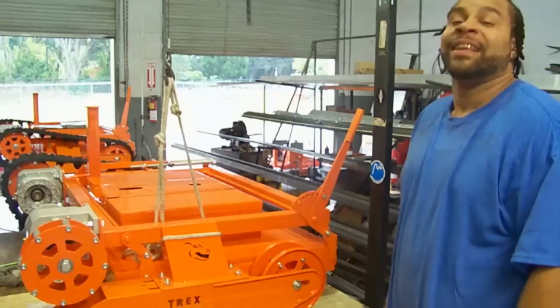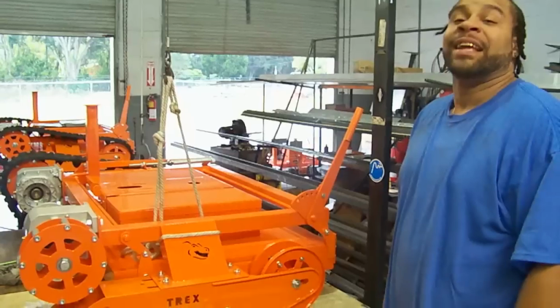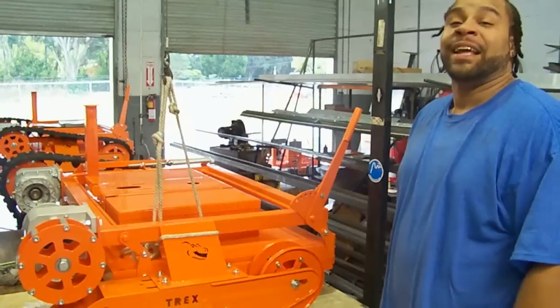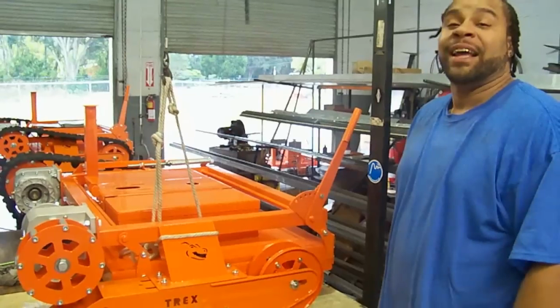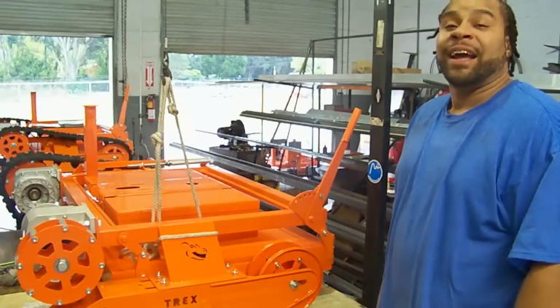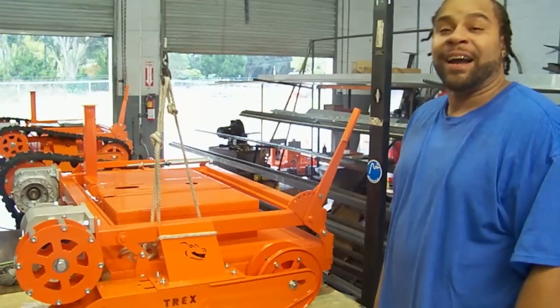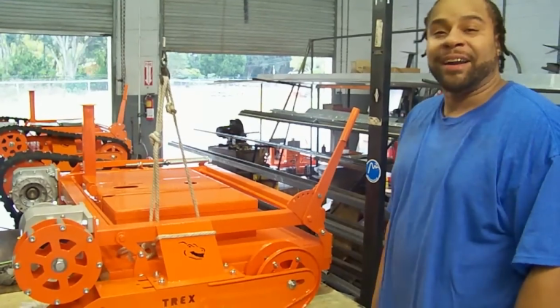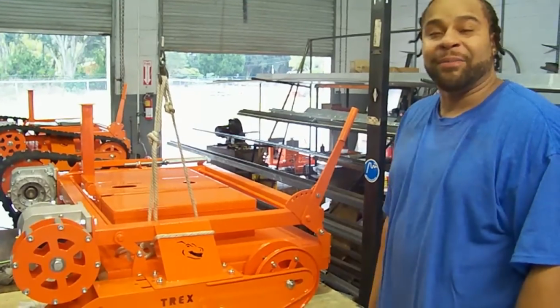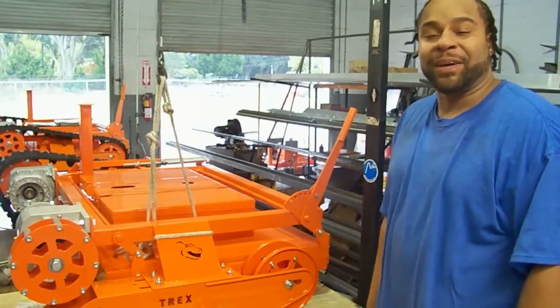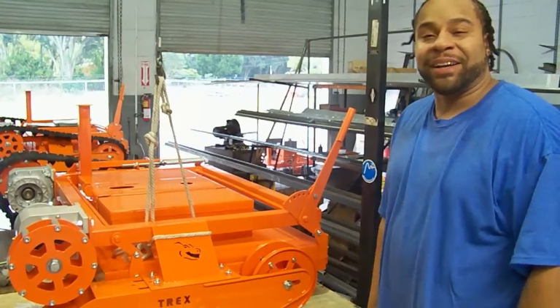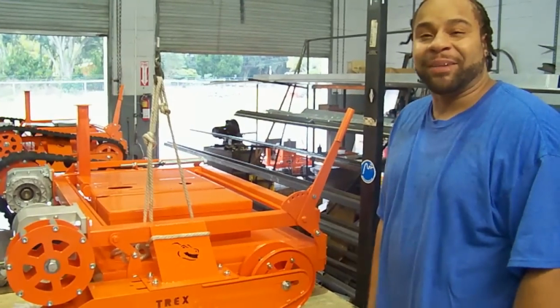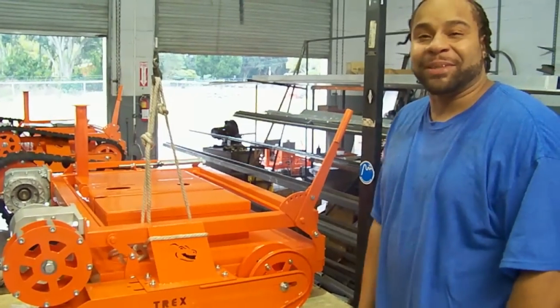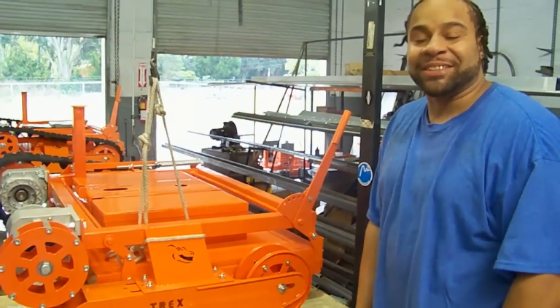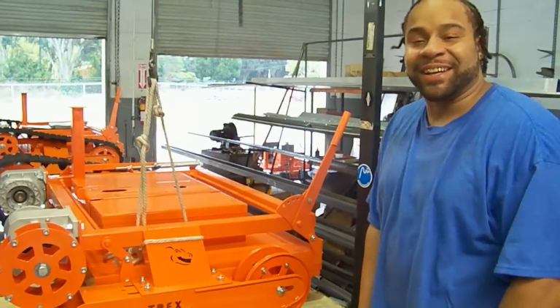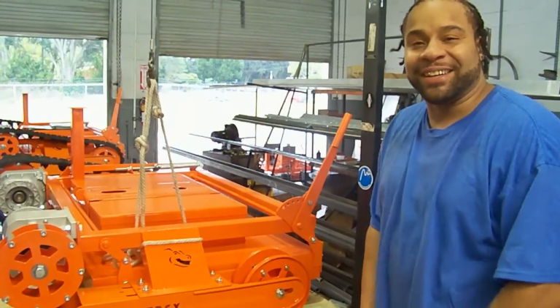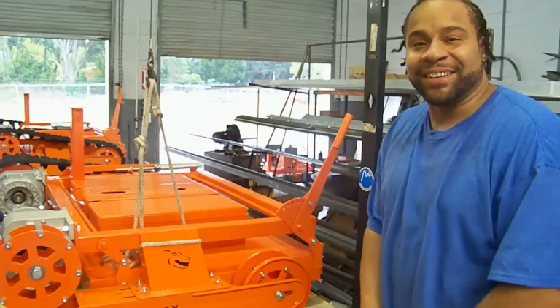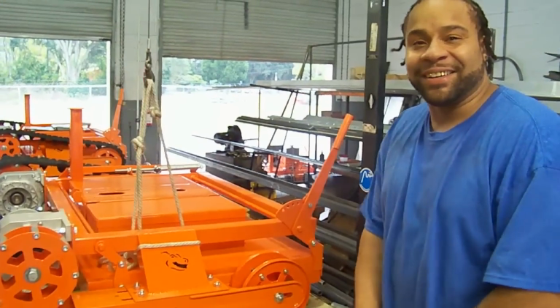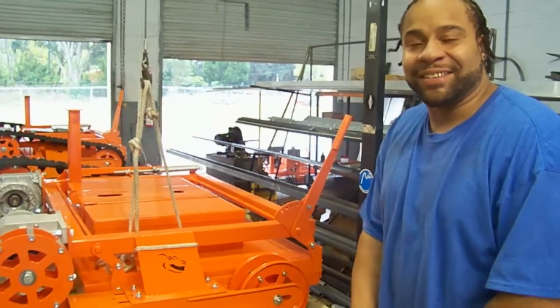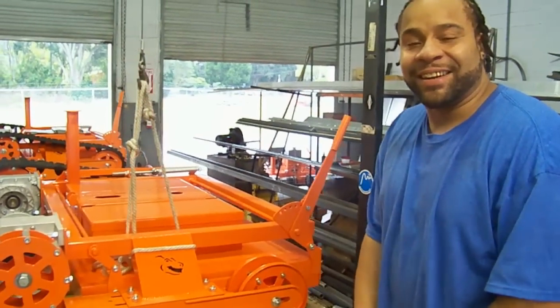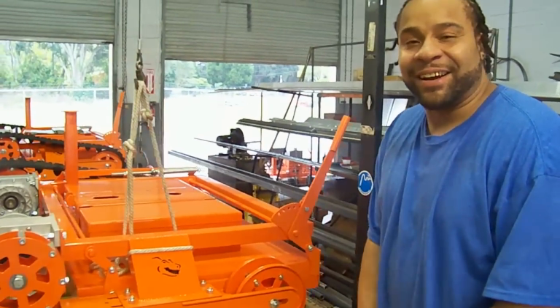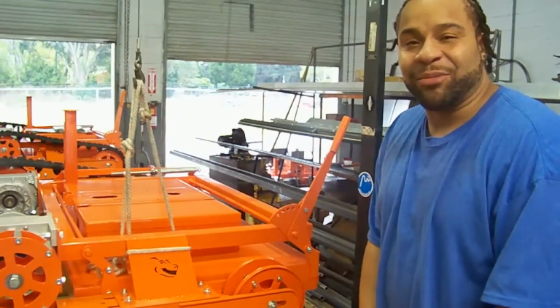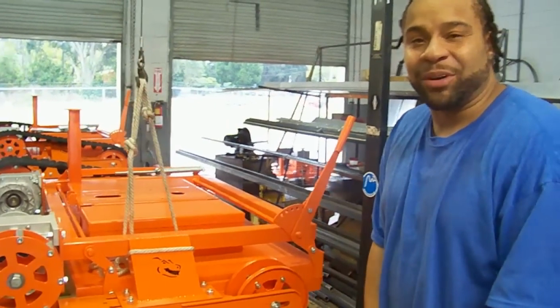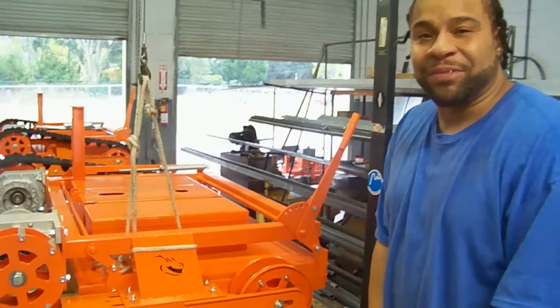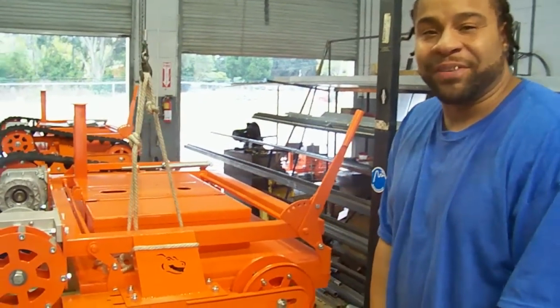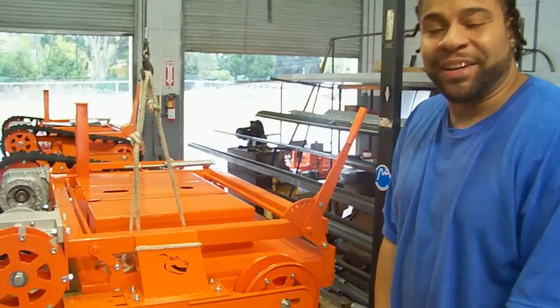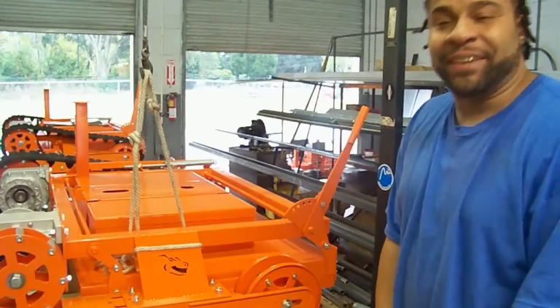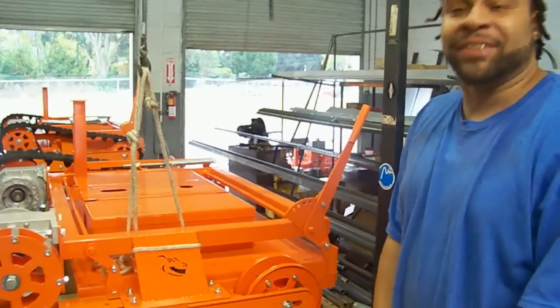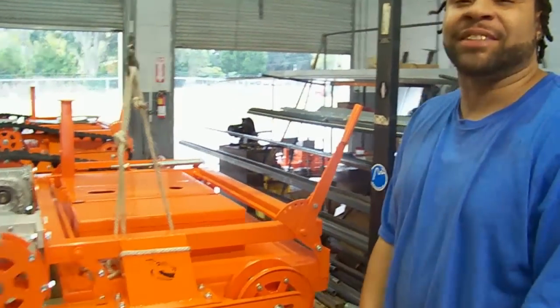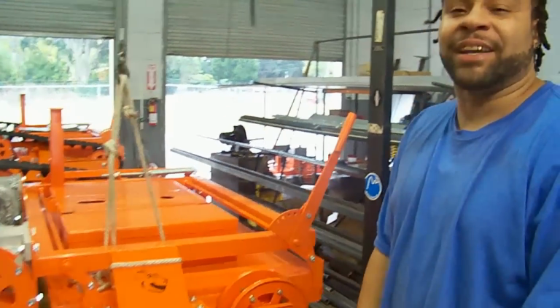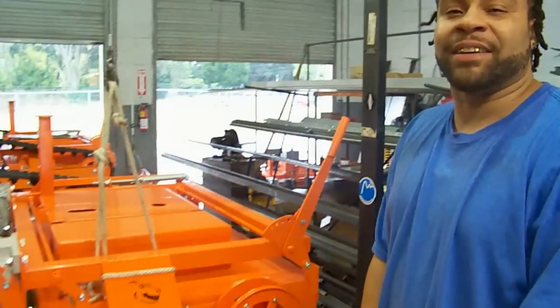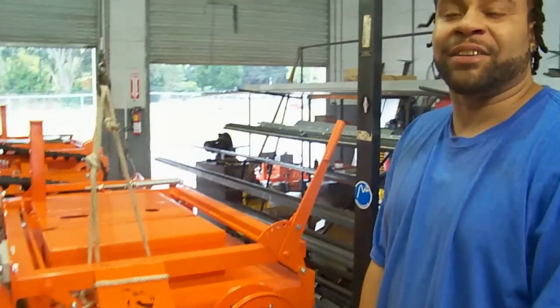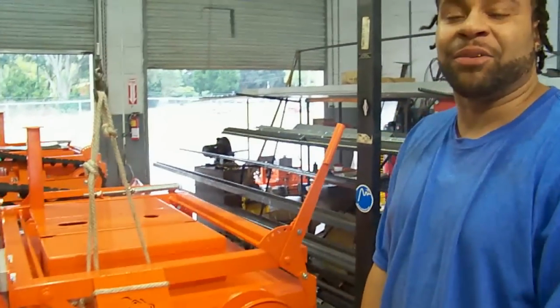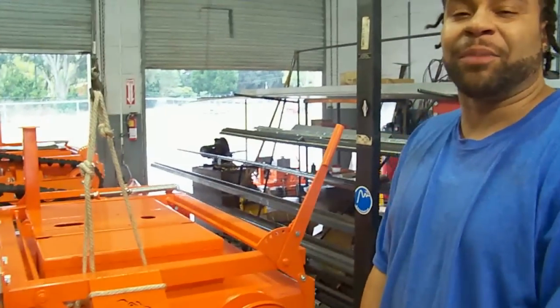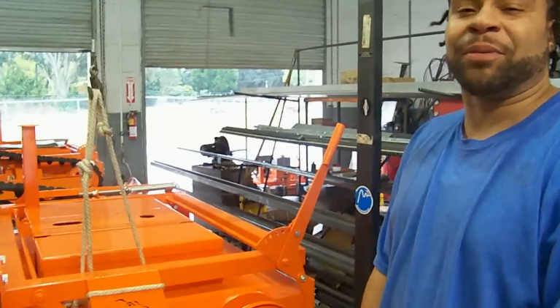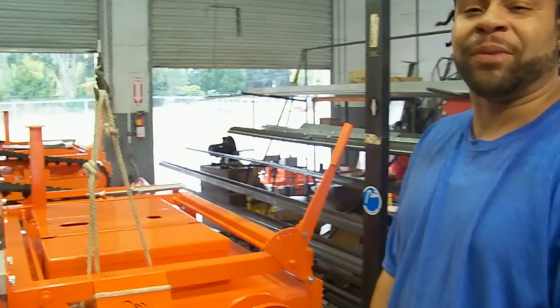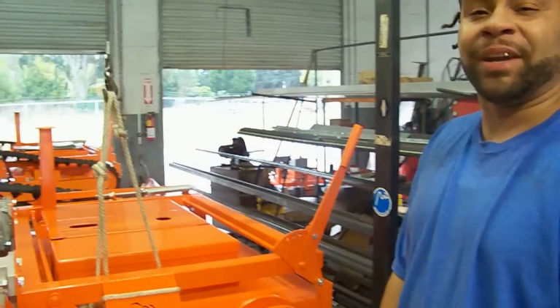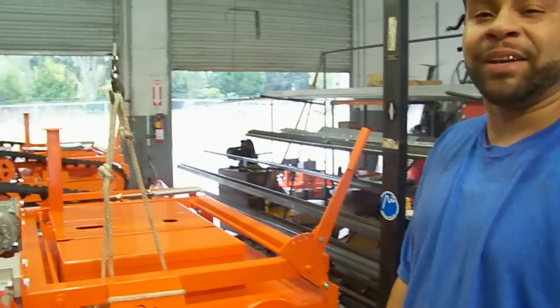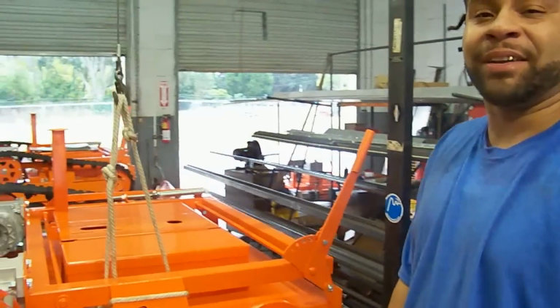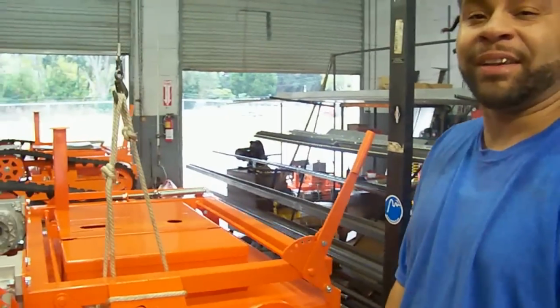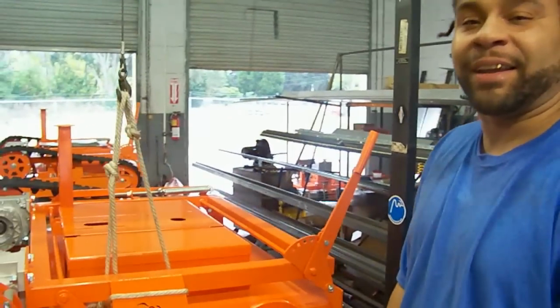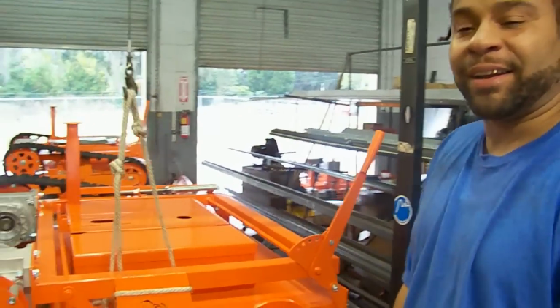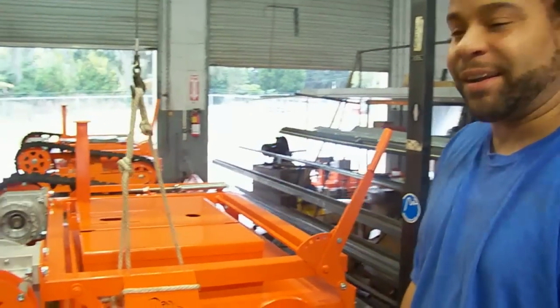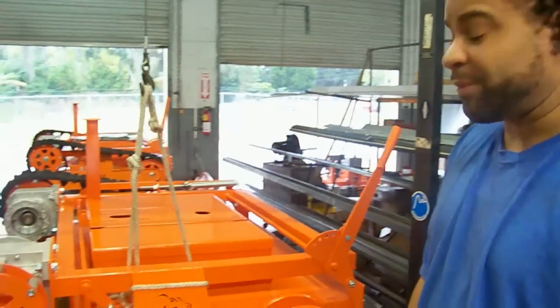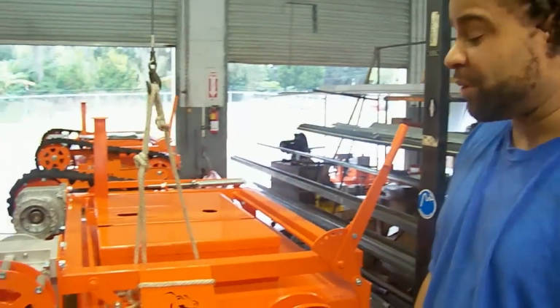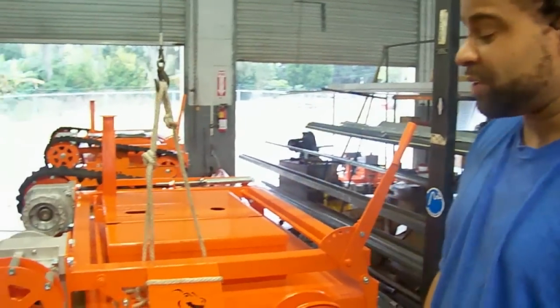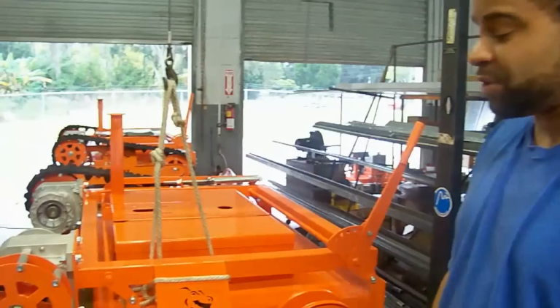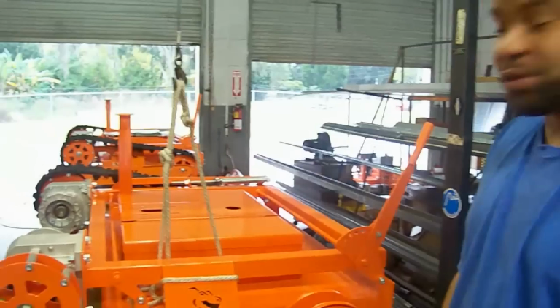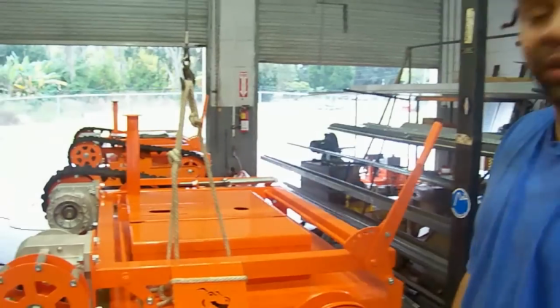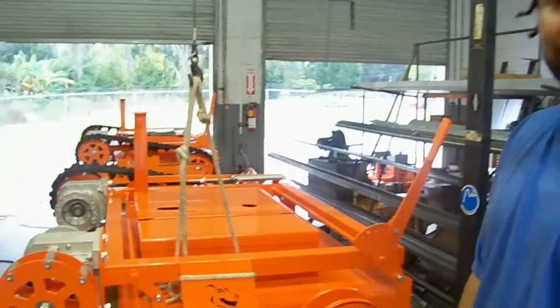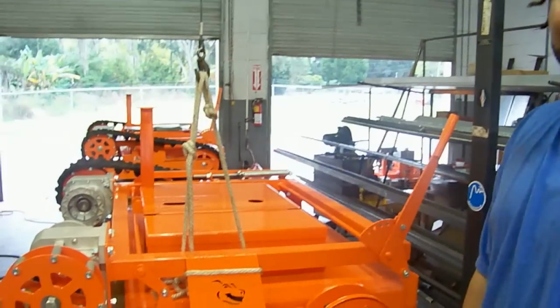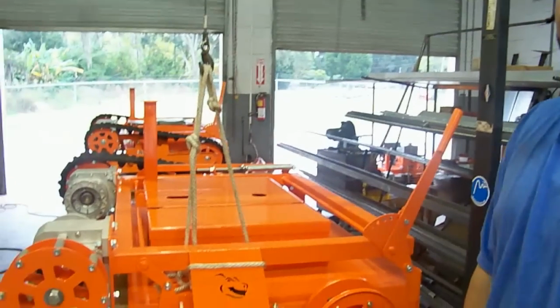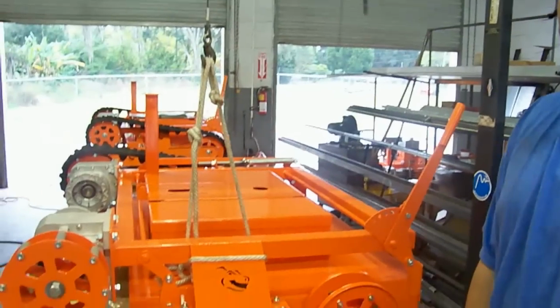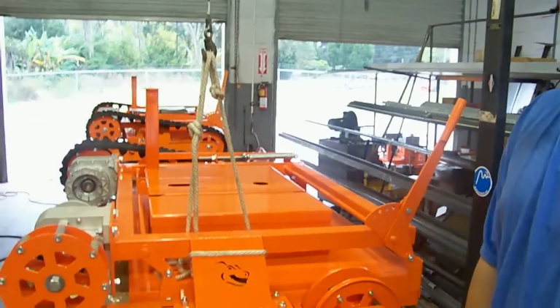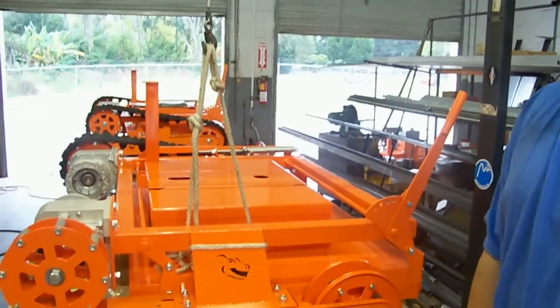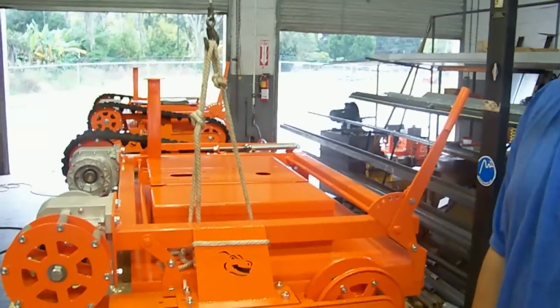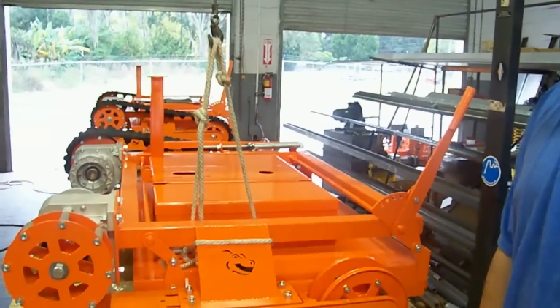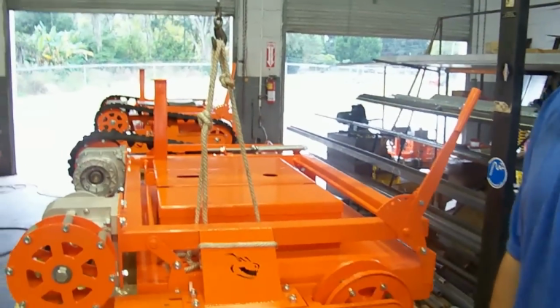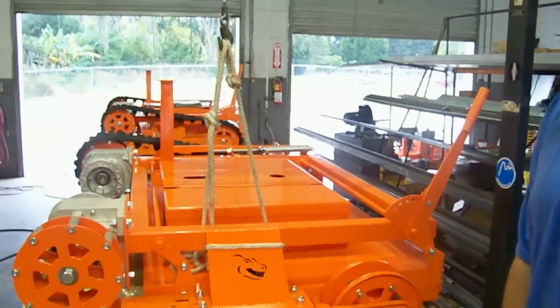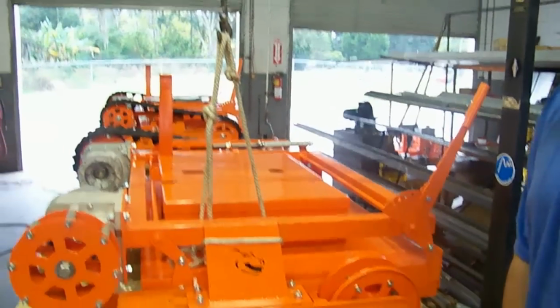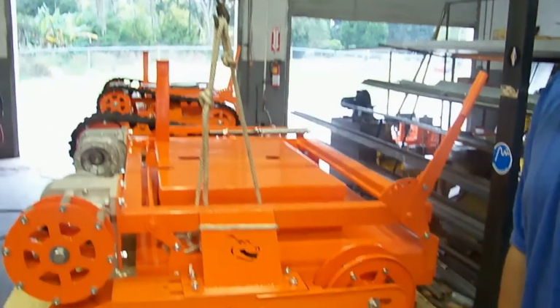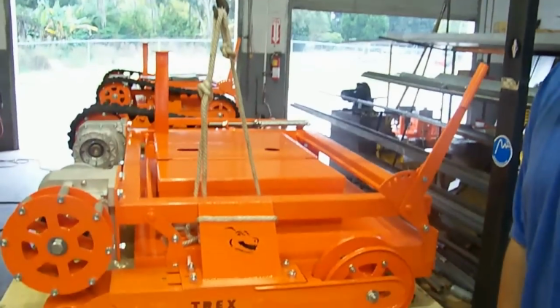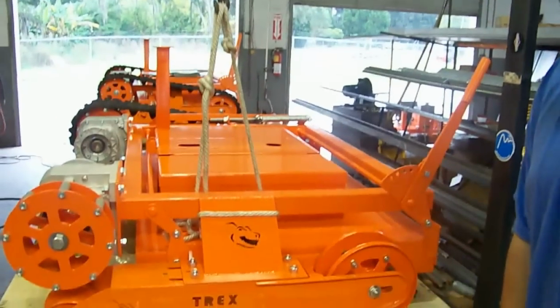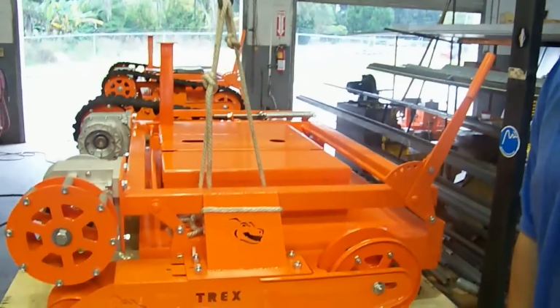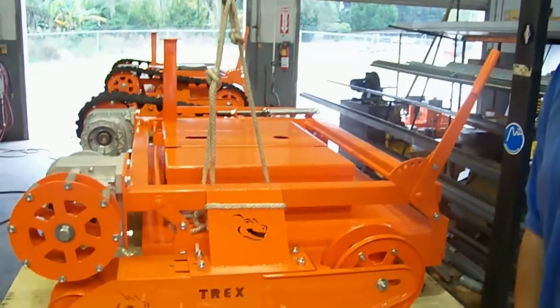Hi, my name is Elliot. I work for Evatec Incorporated, and I'm going to show you how to install the track.